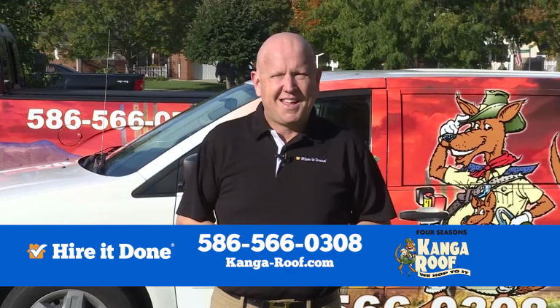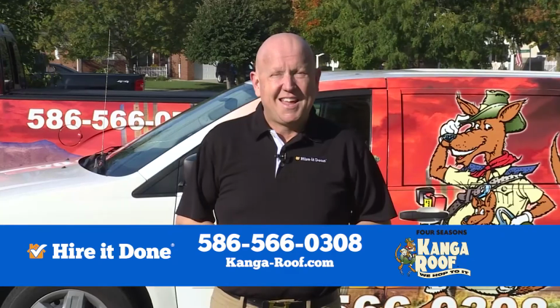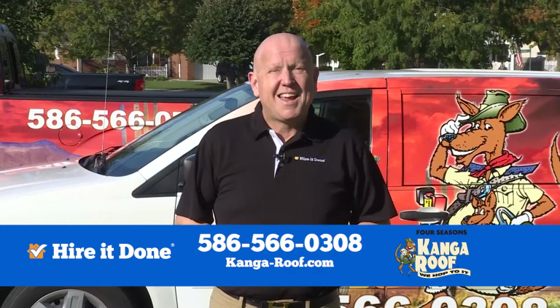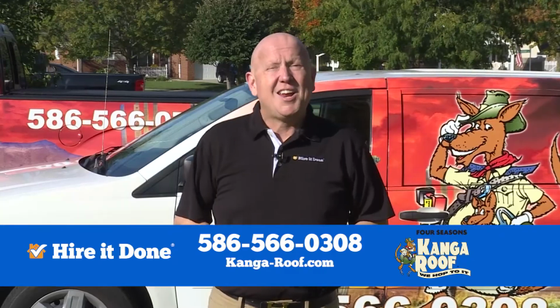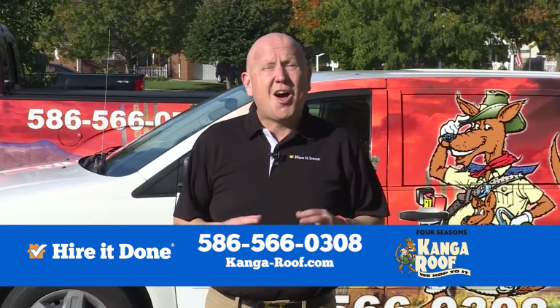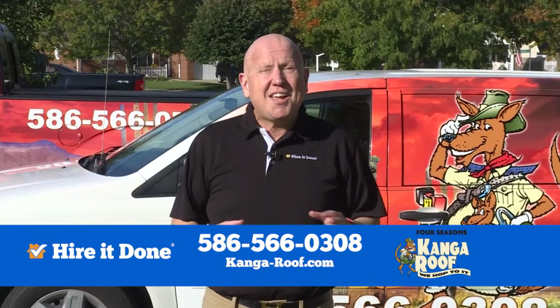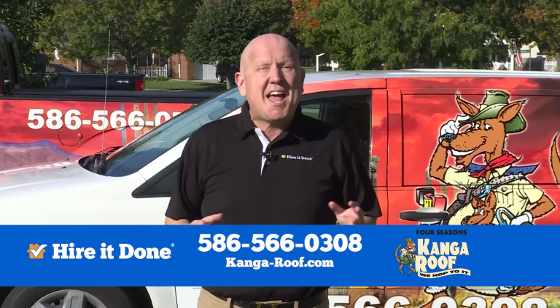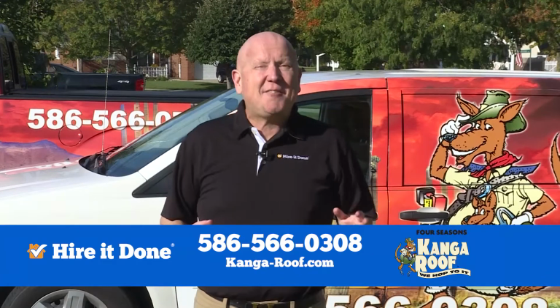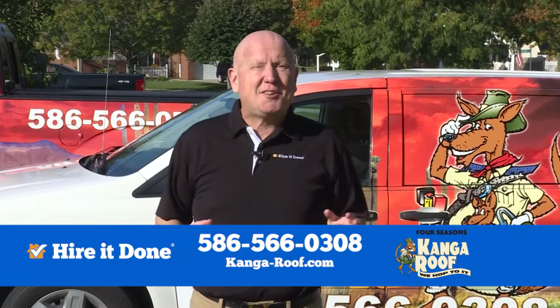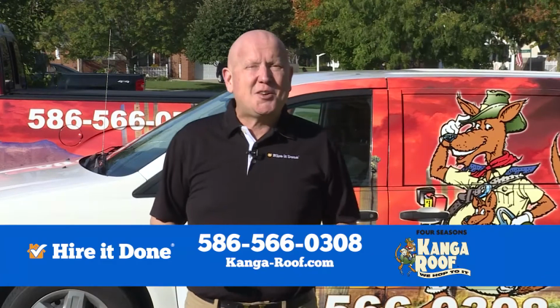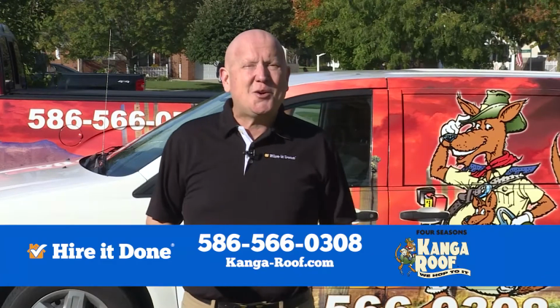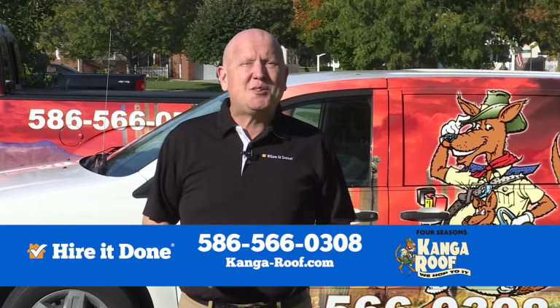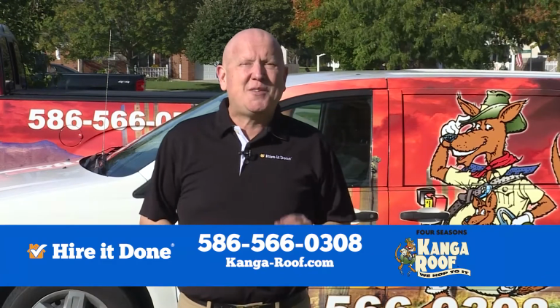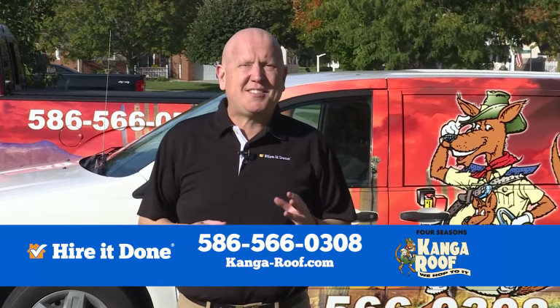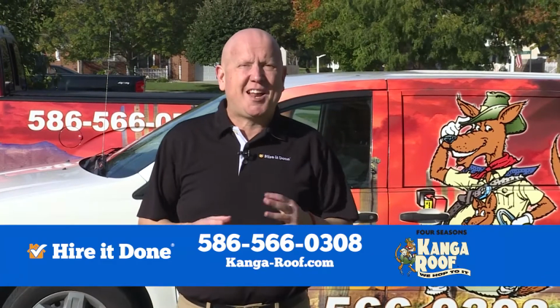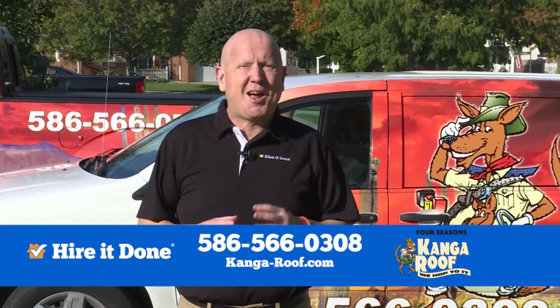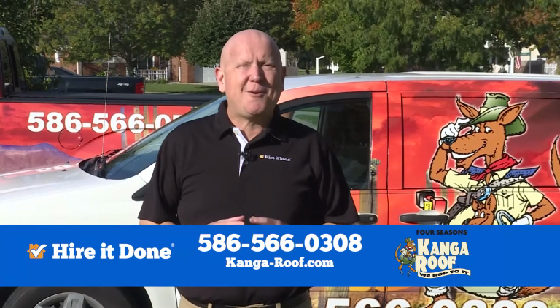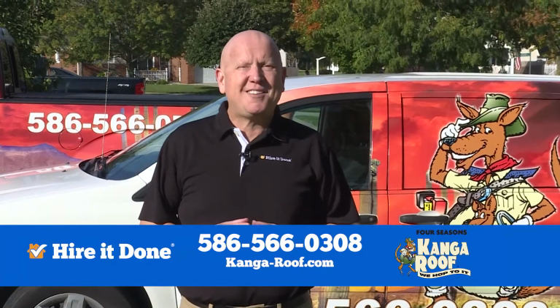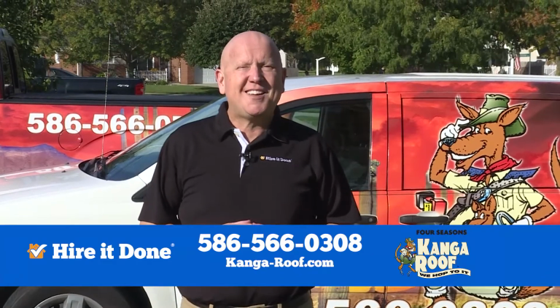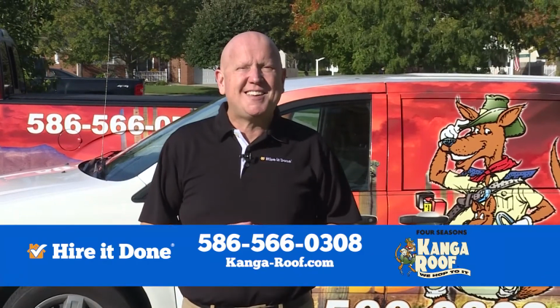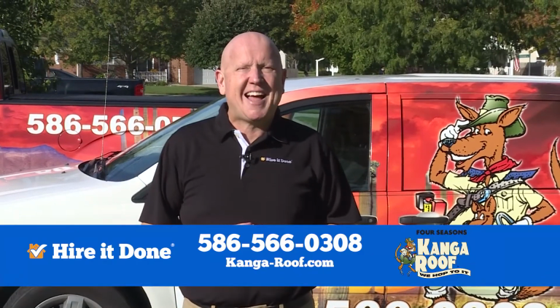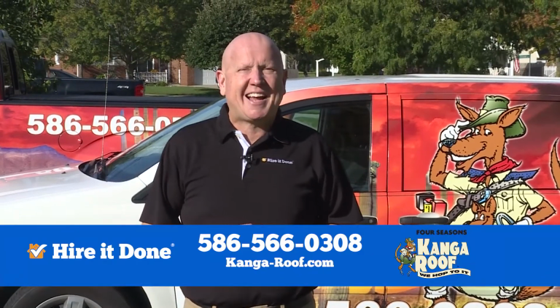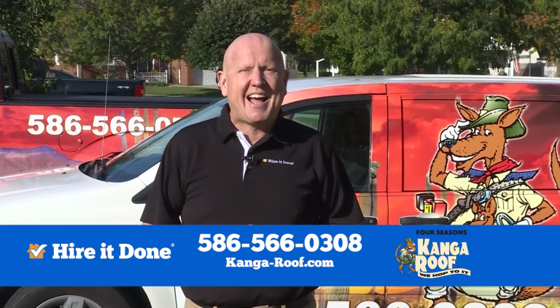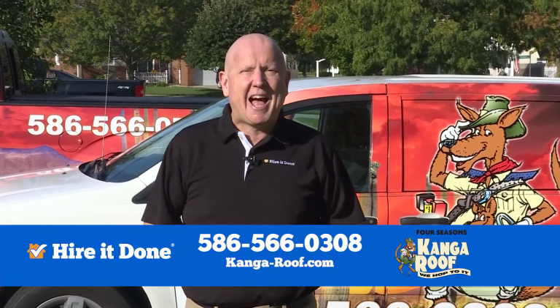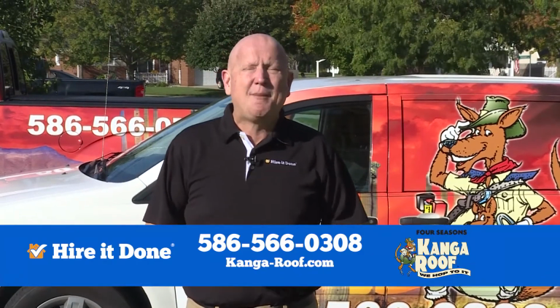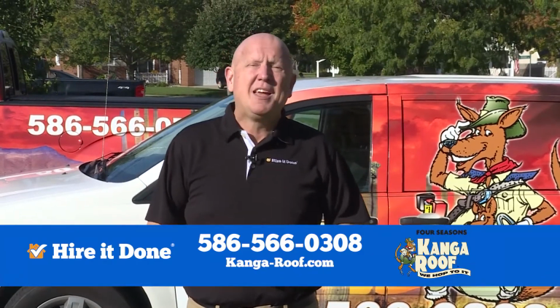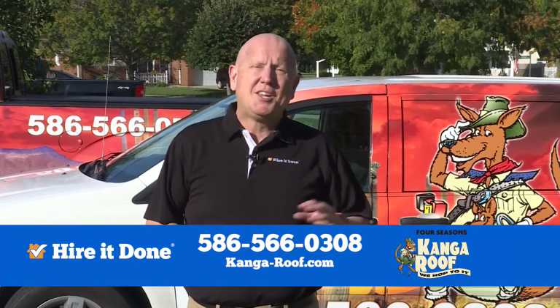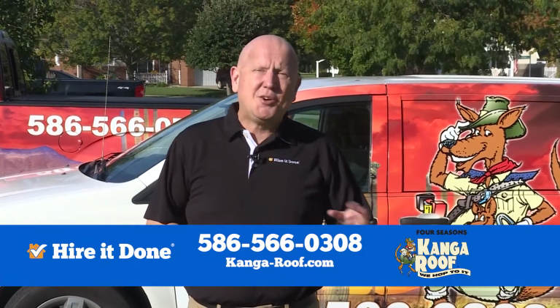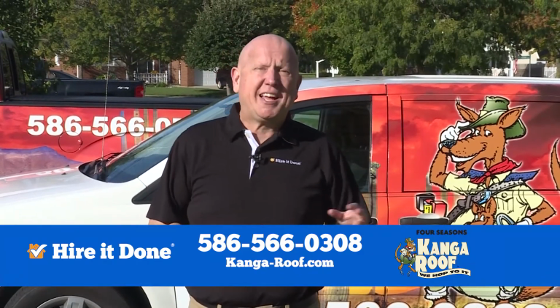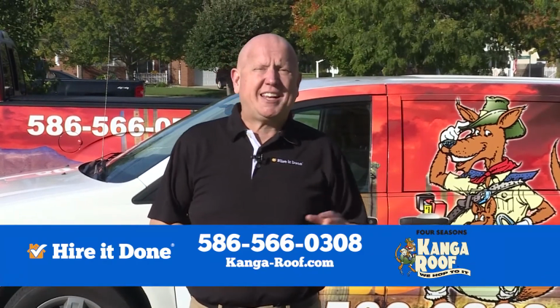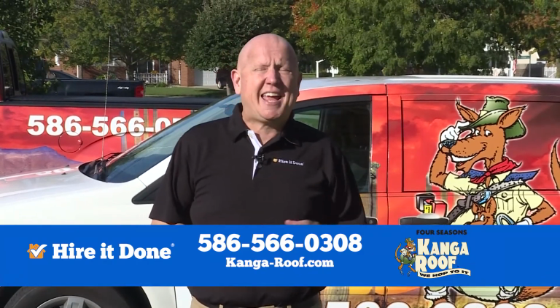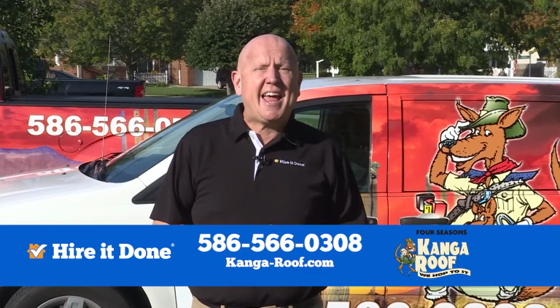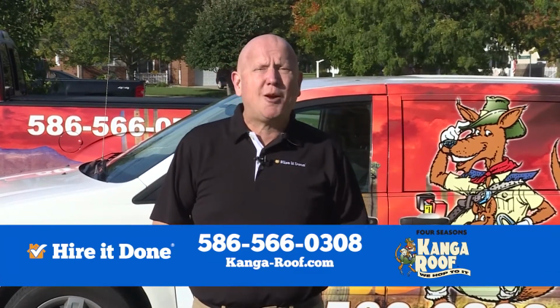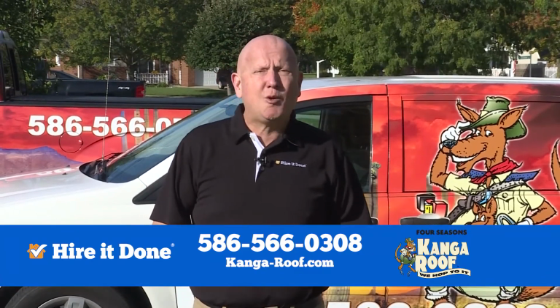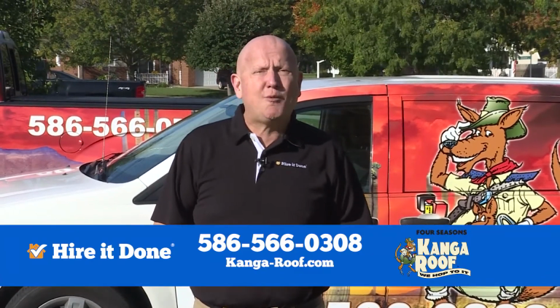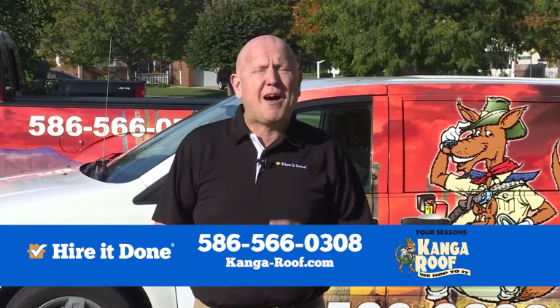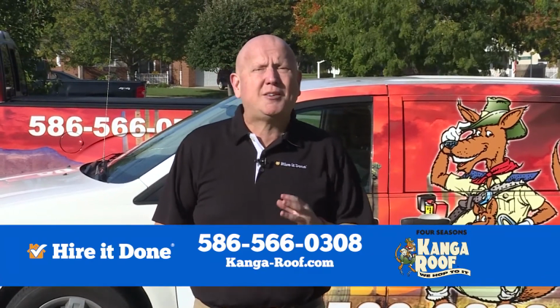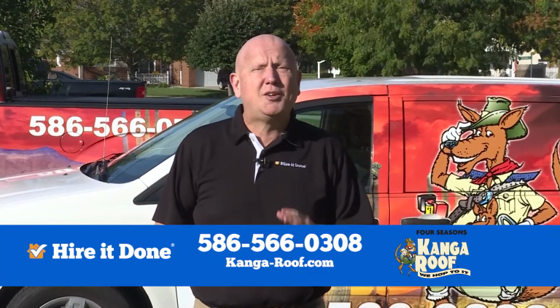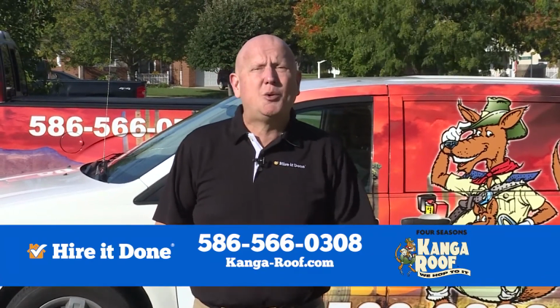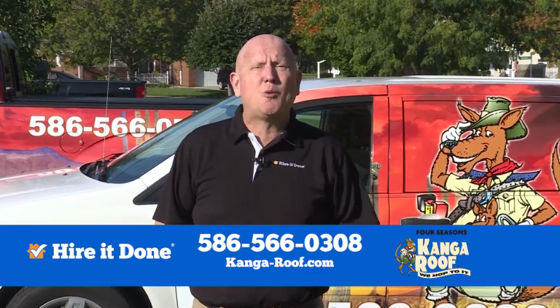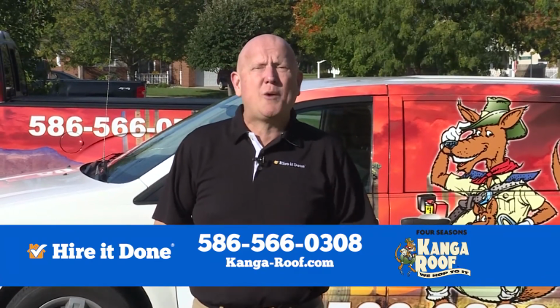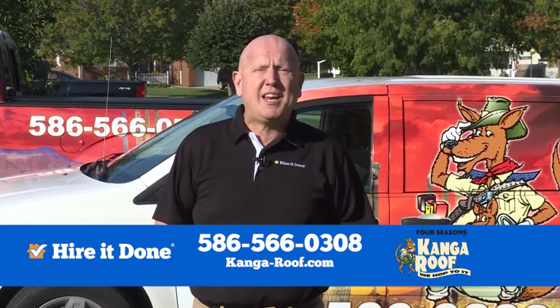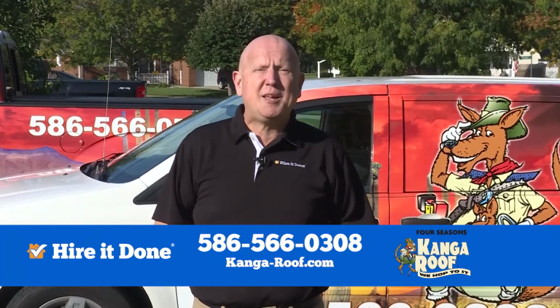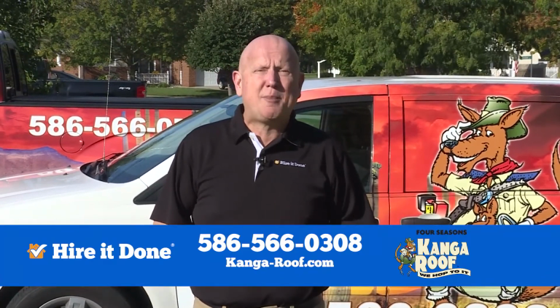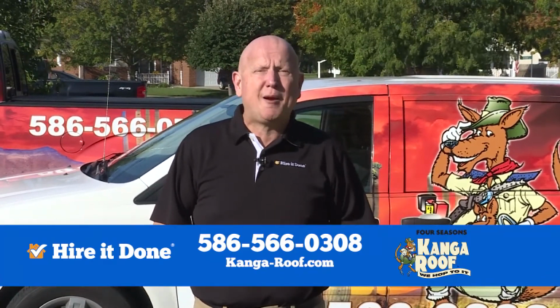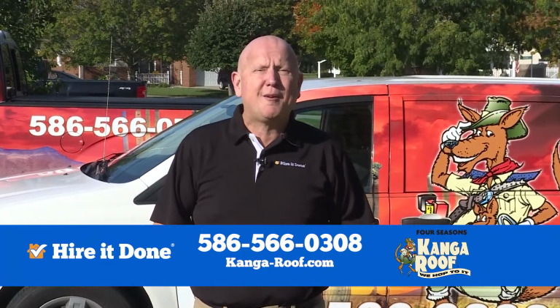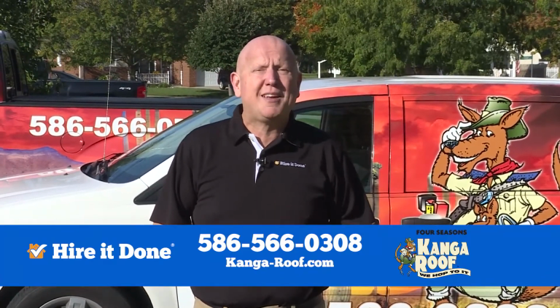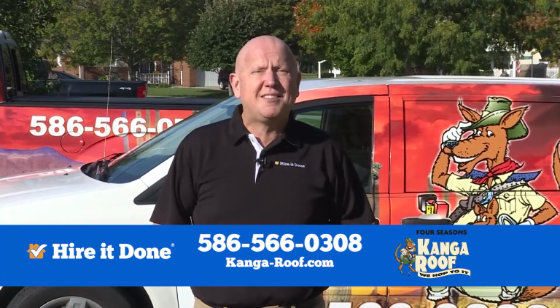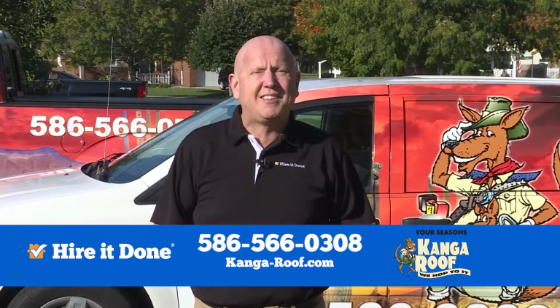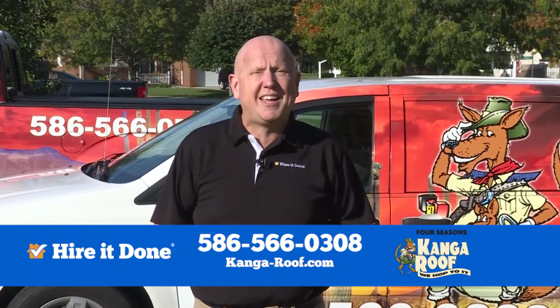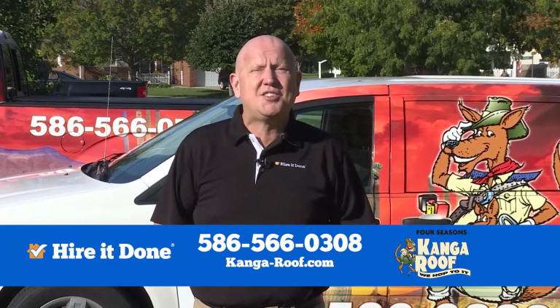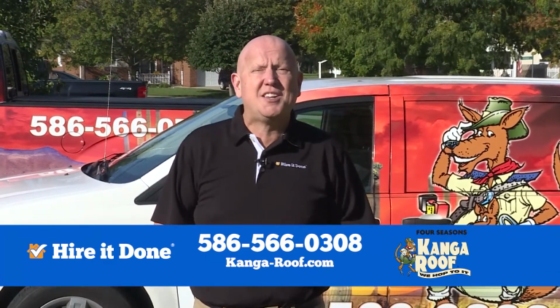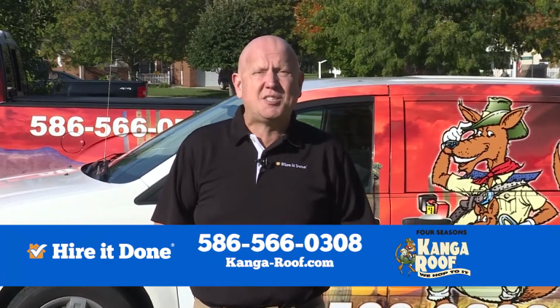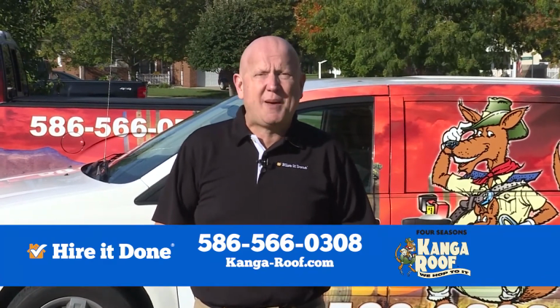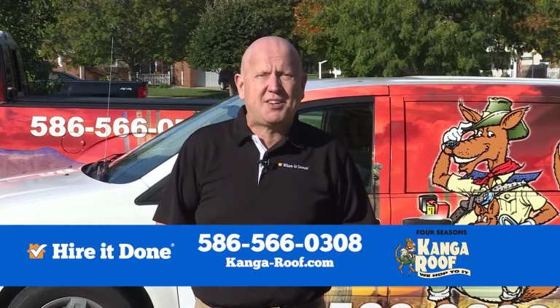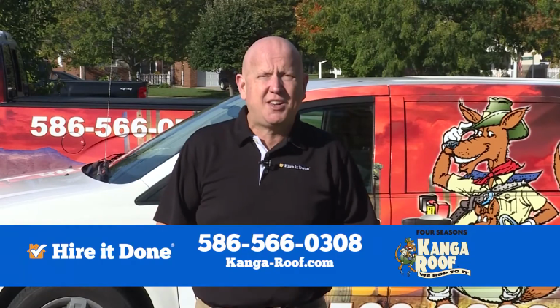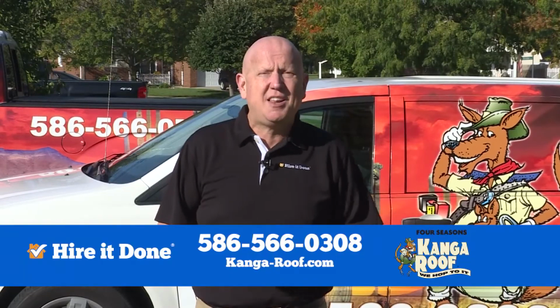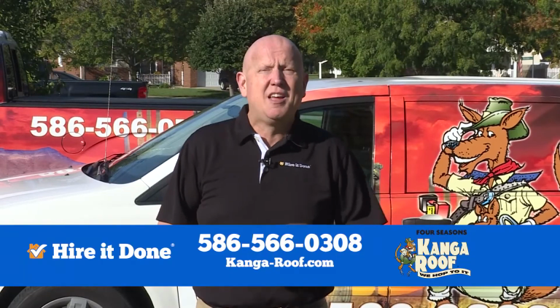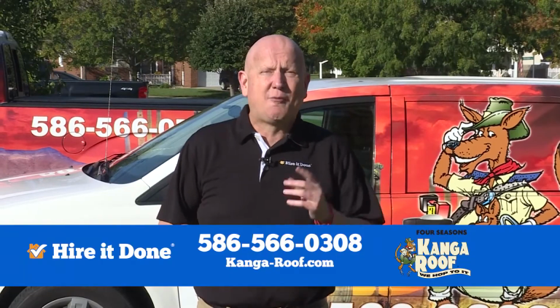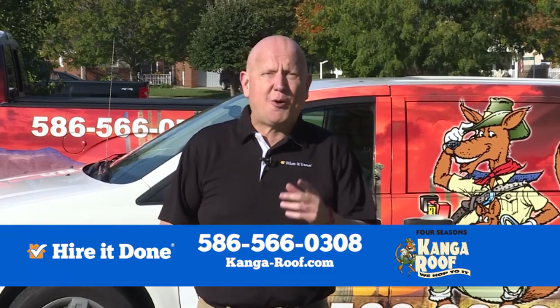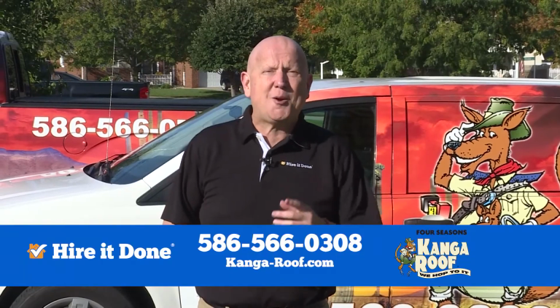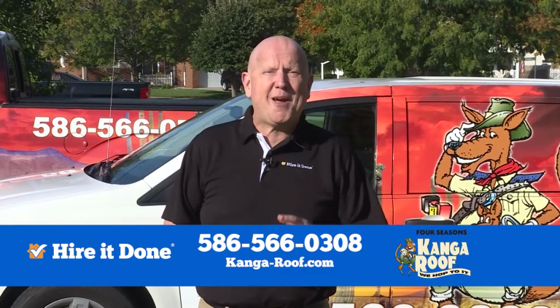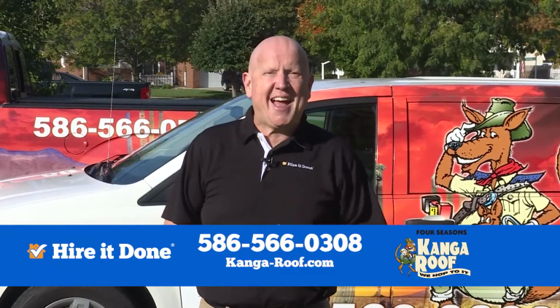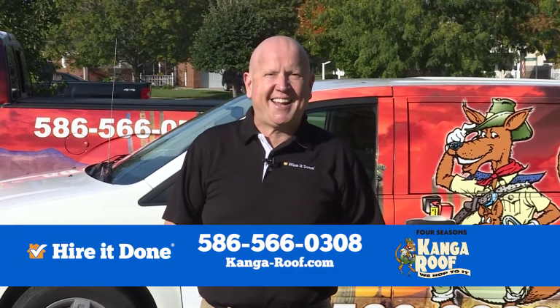And all you have to do is visit HireItDone.com. You'll get Kanga Roof out to do a radiant barrier insulation inspection for your attic.